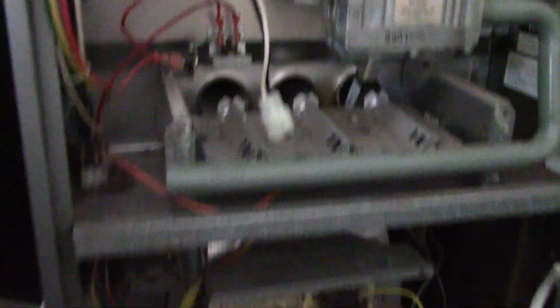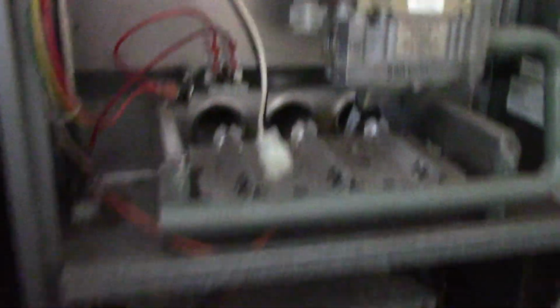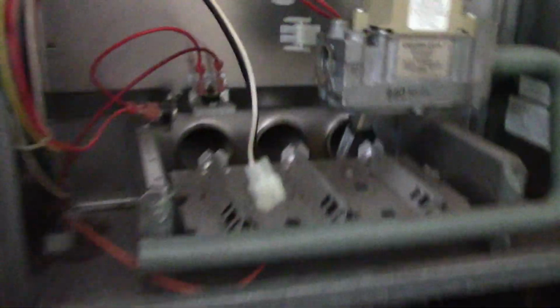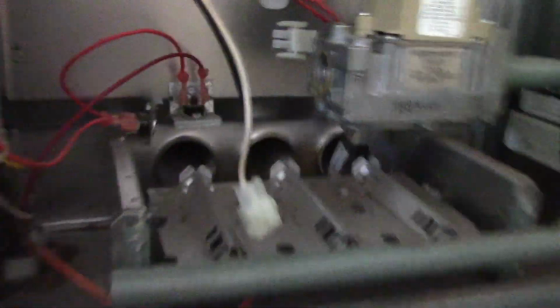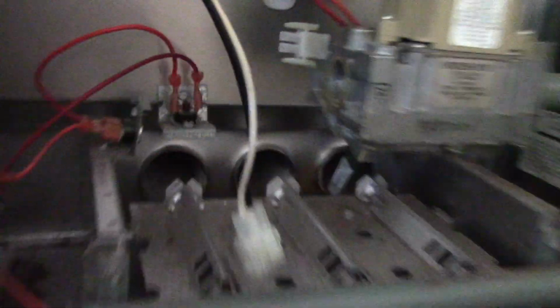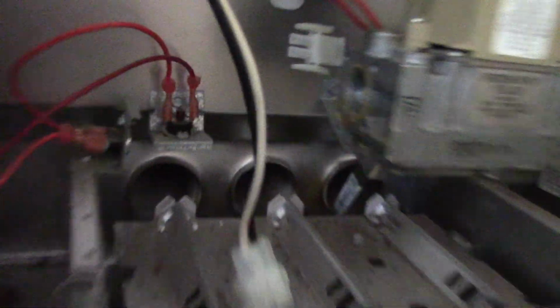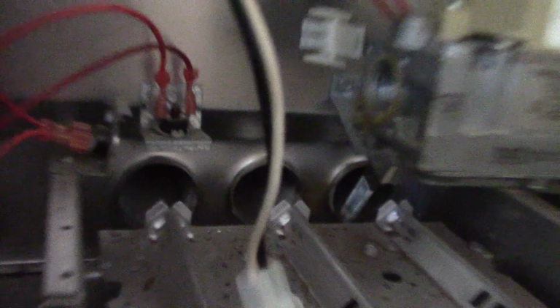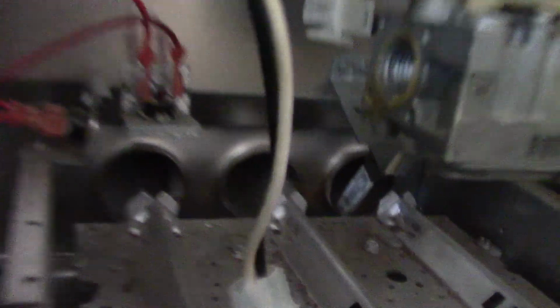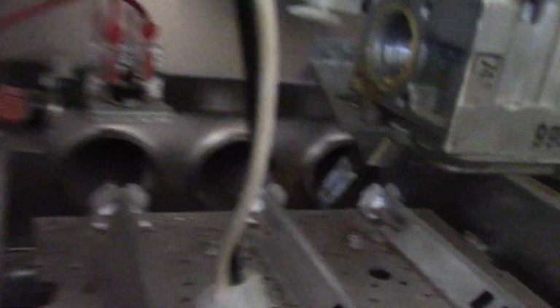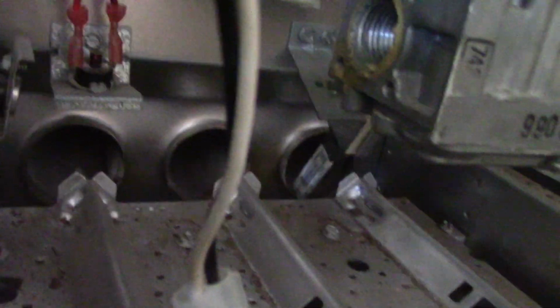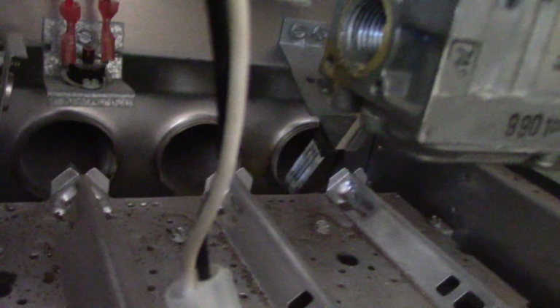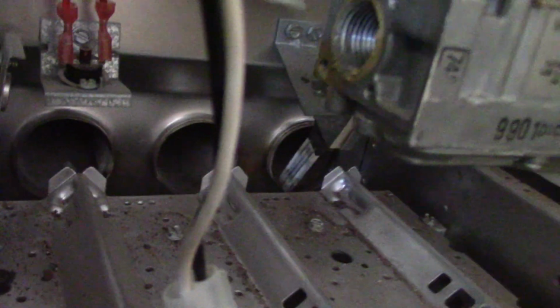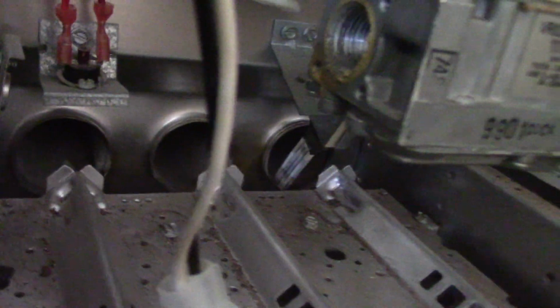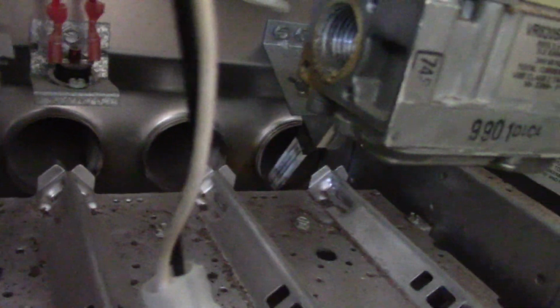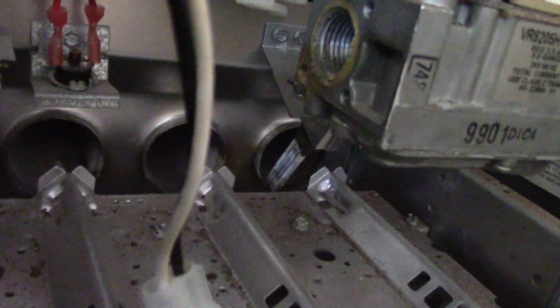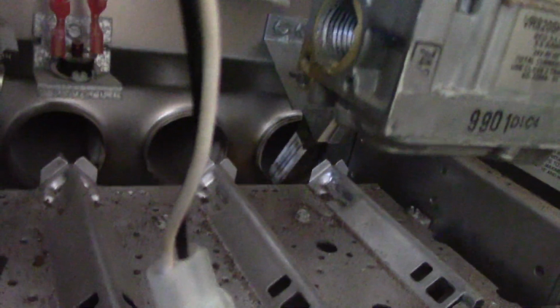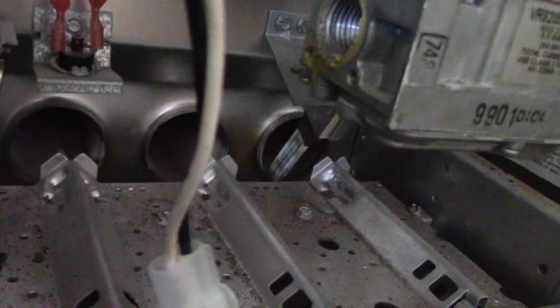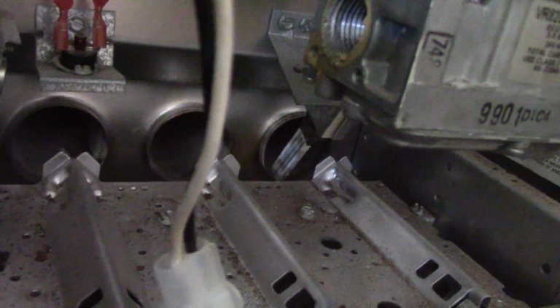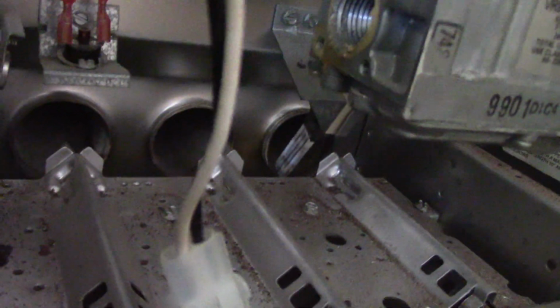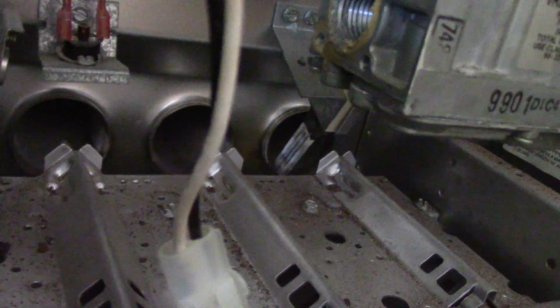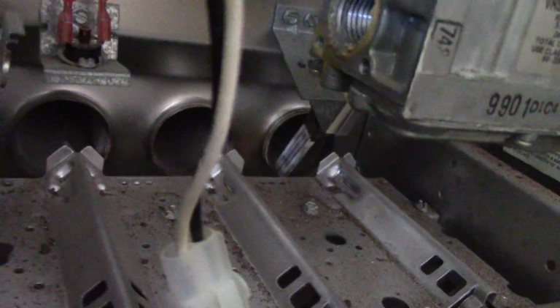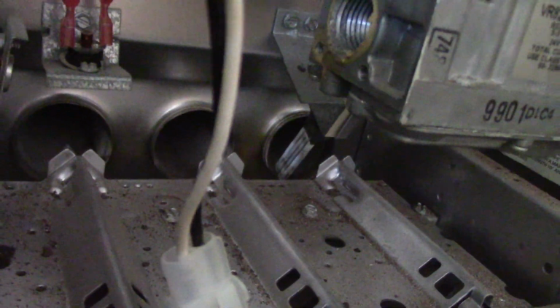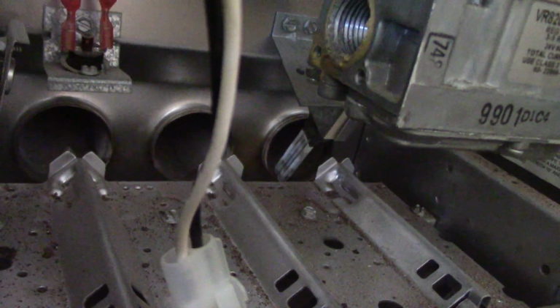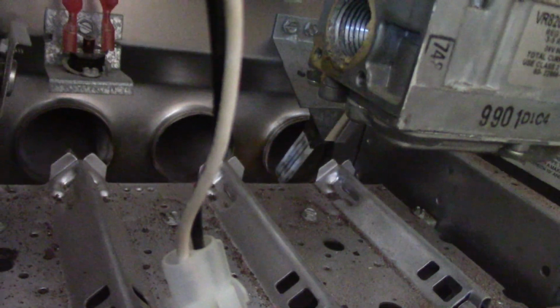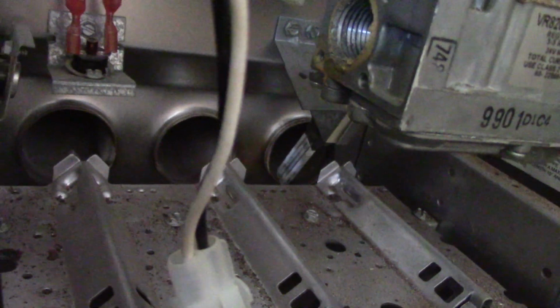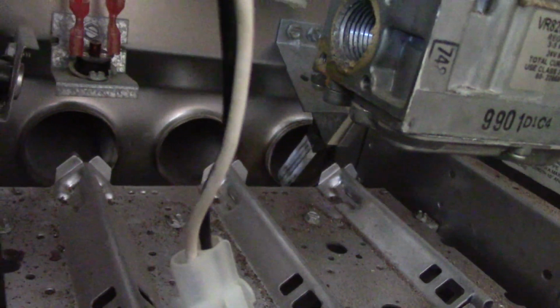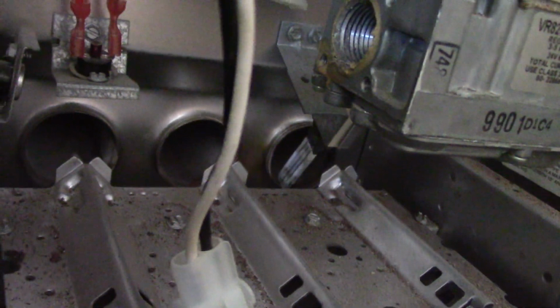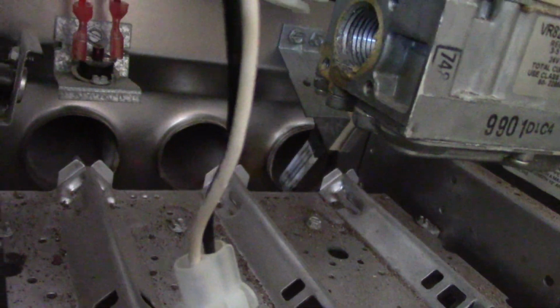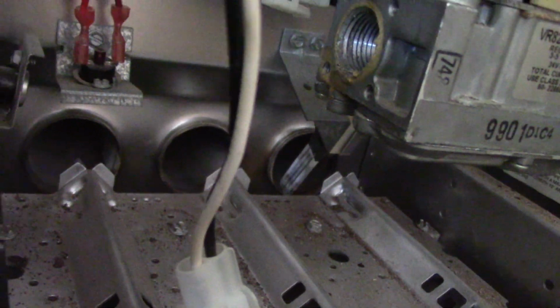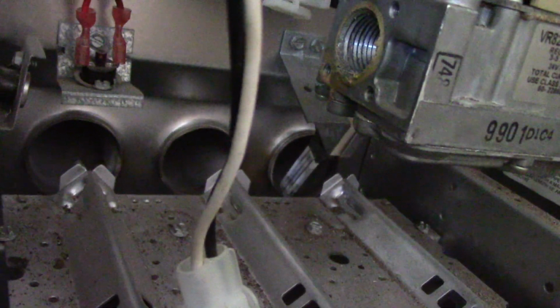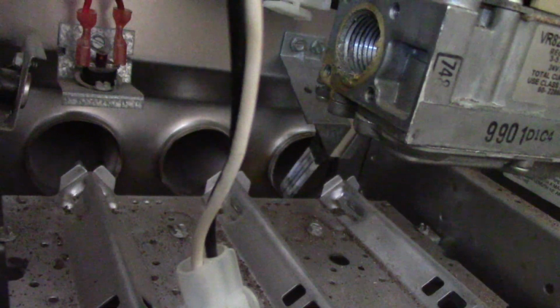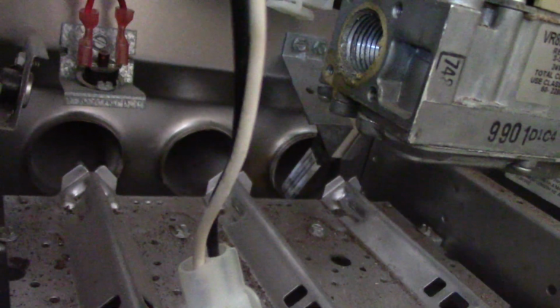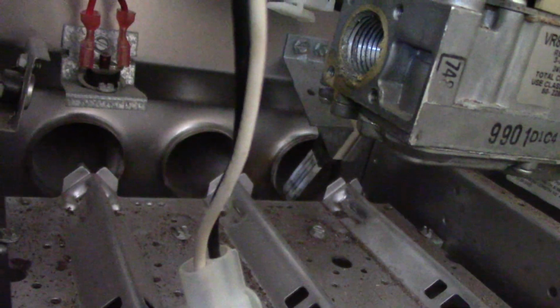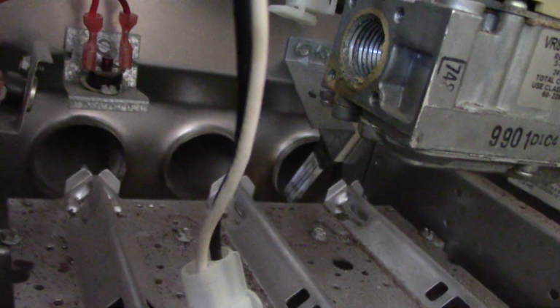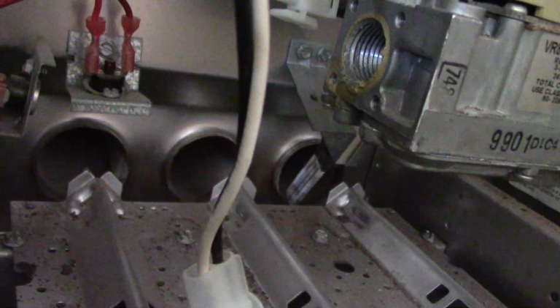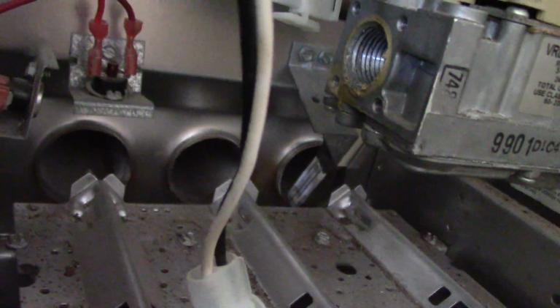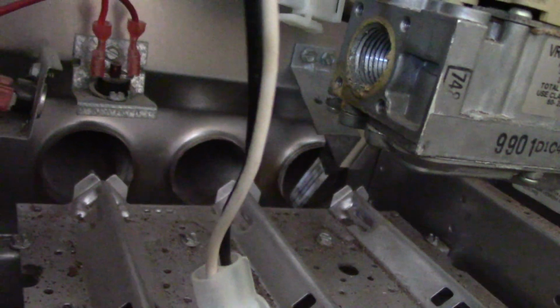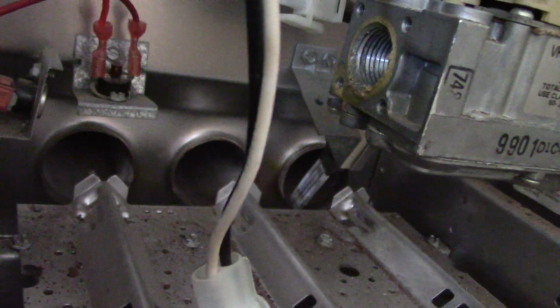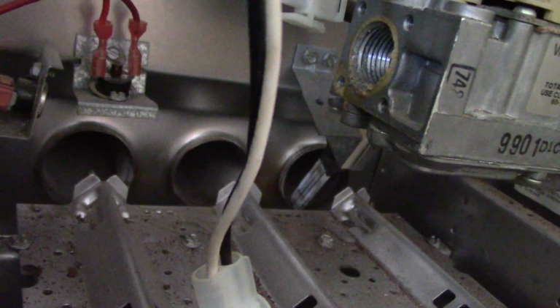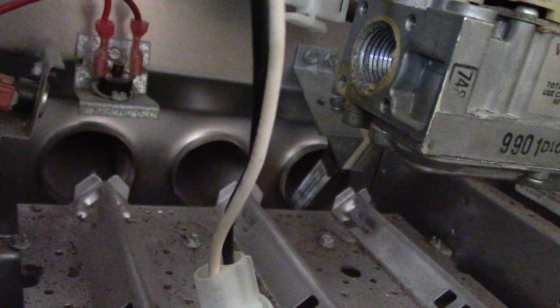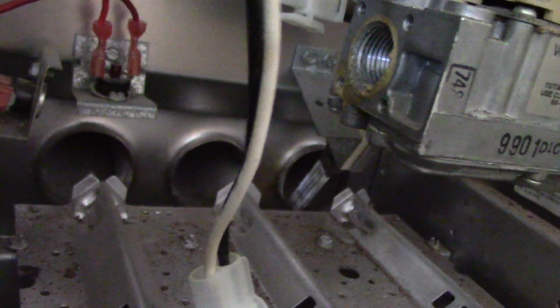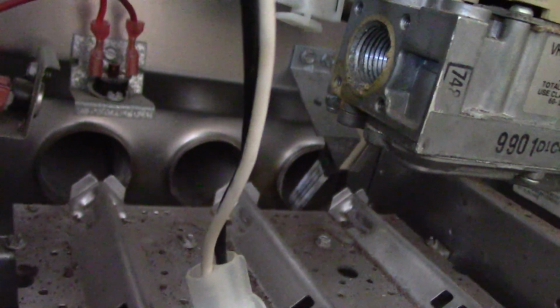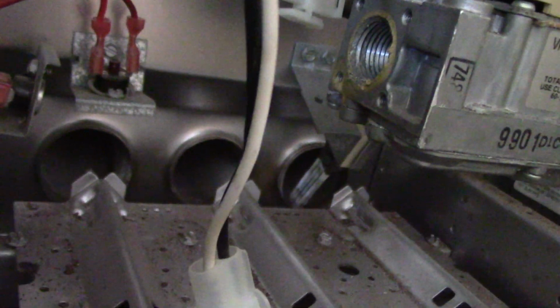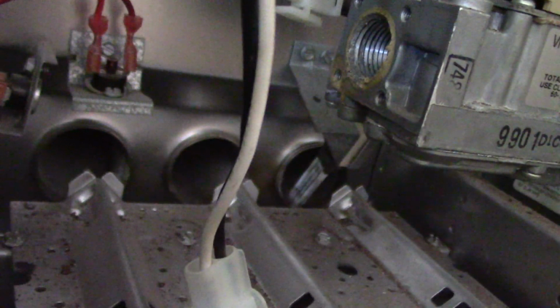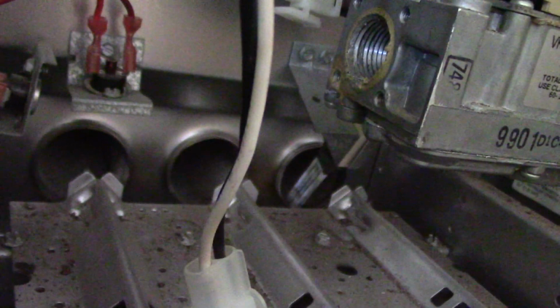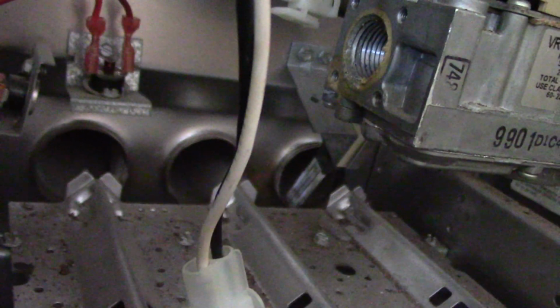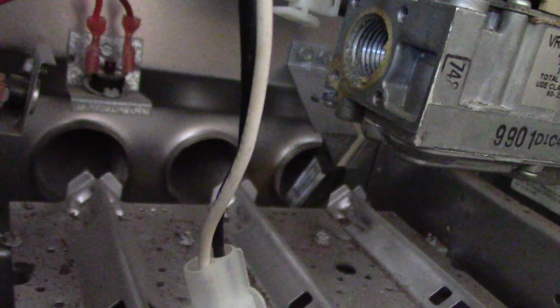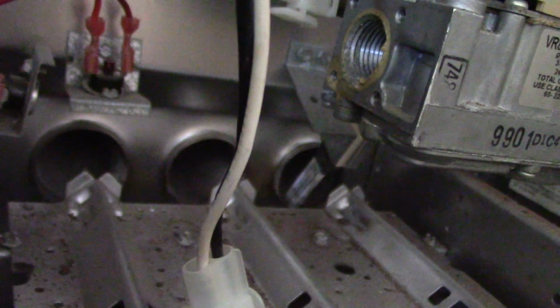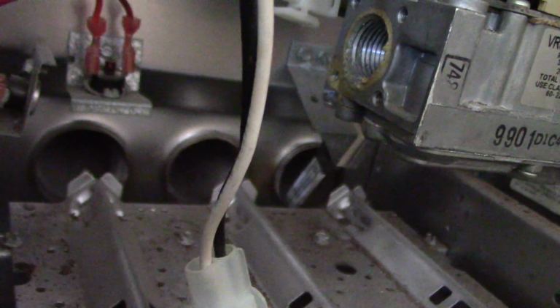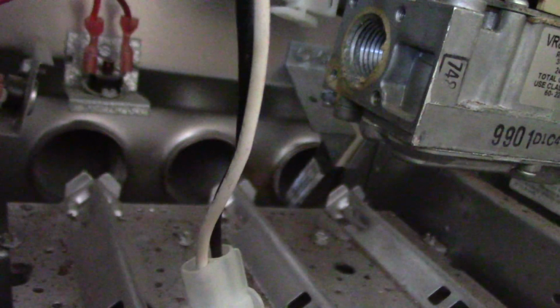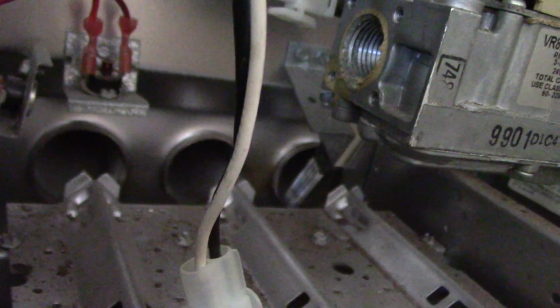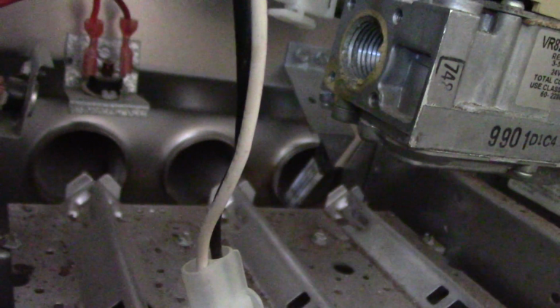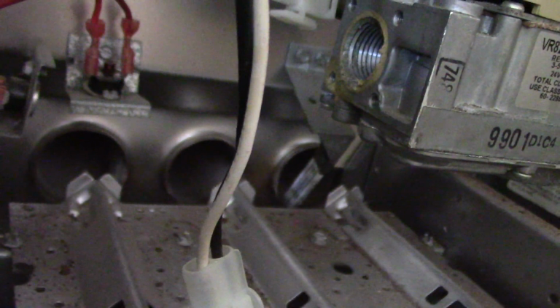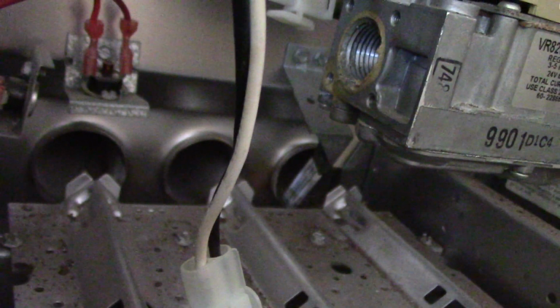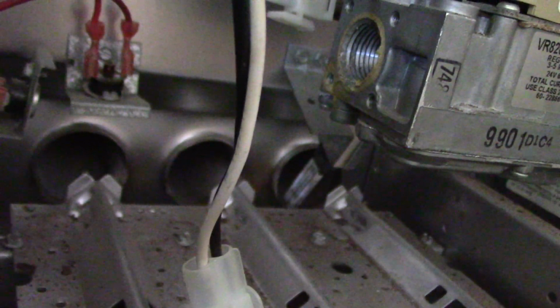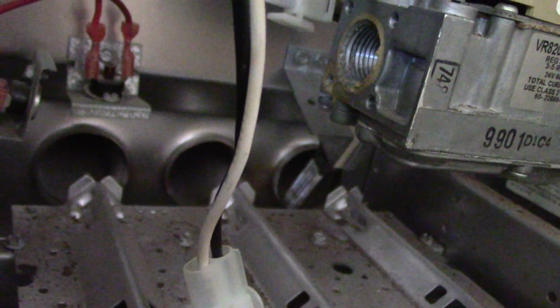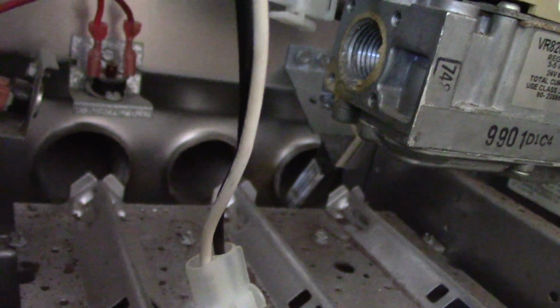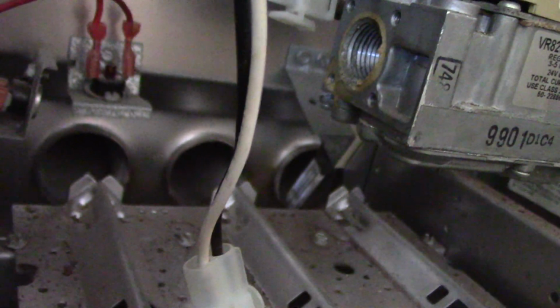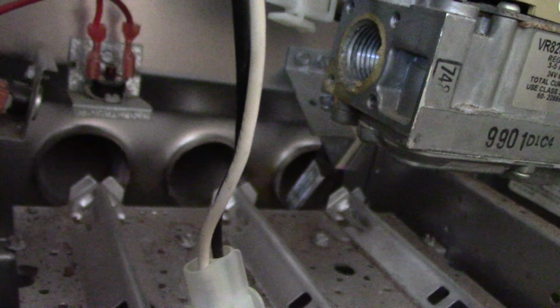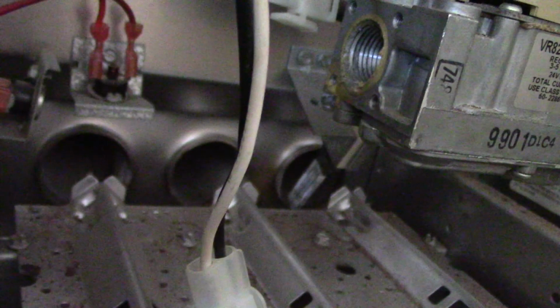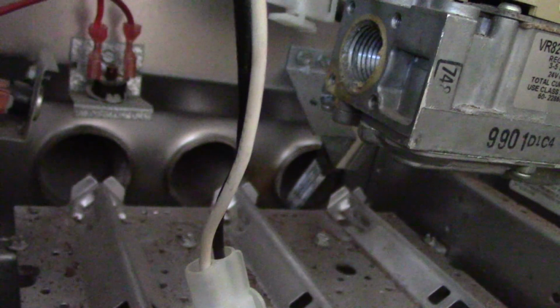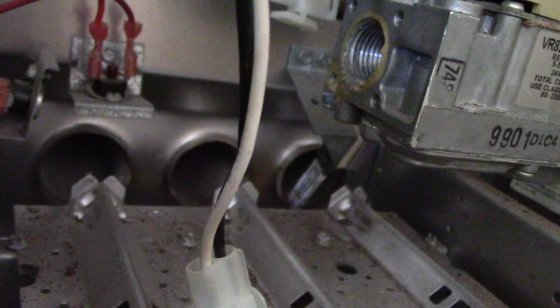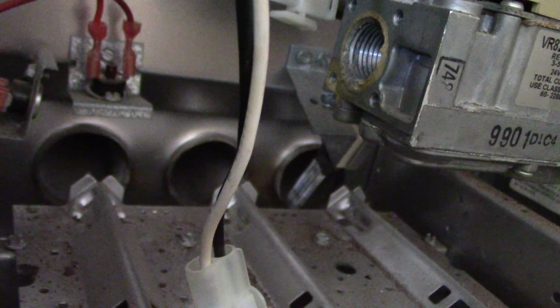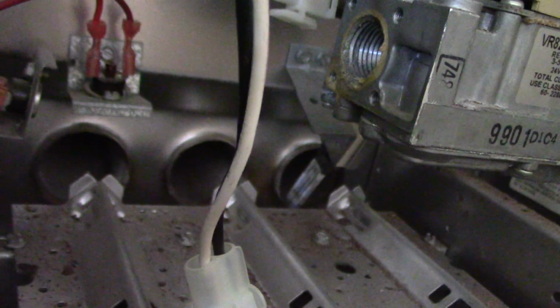That's pretty much everything you need to know in order to troubleshoot and test out the hot surface igniter.